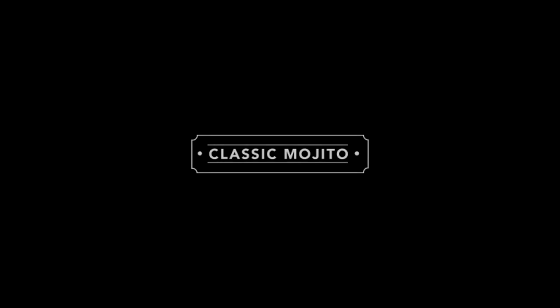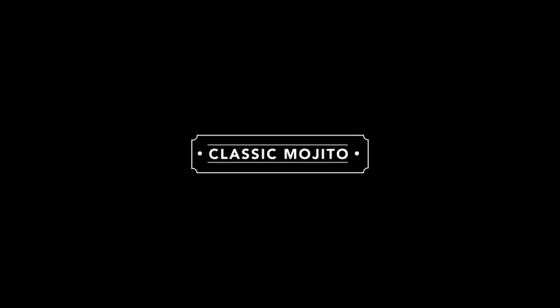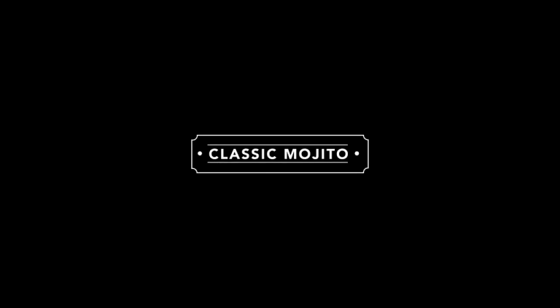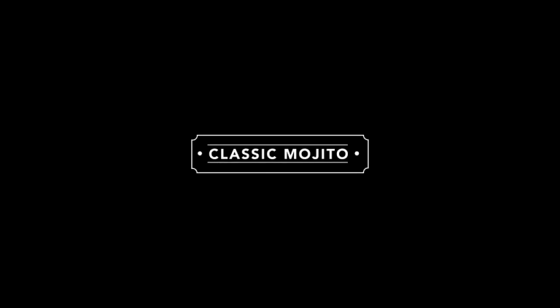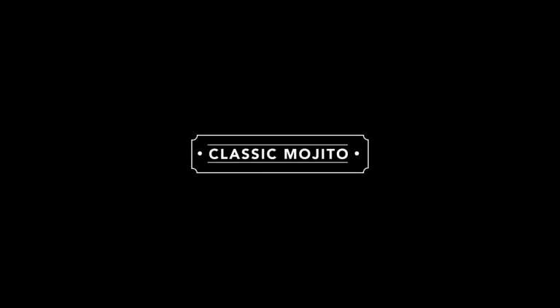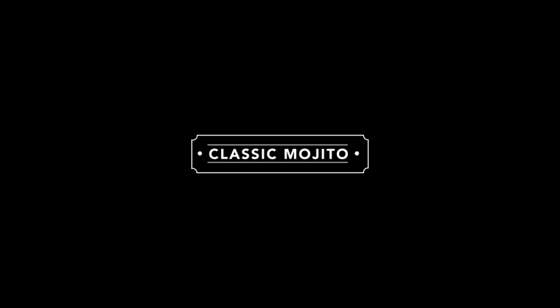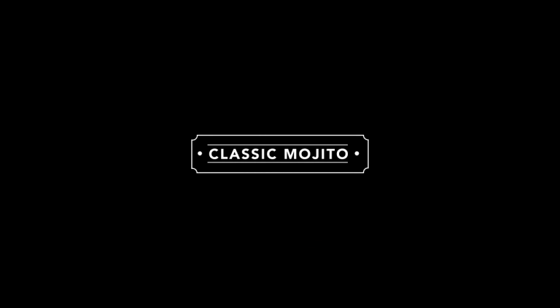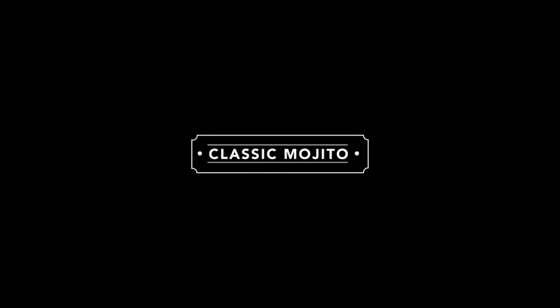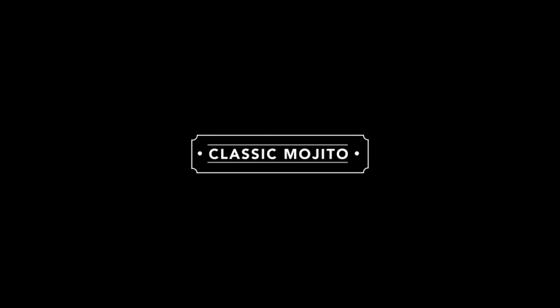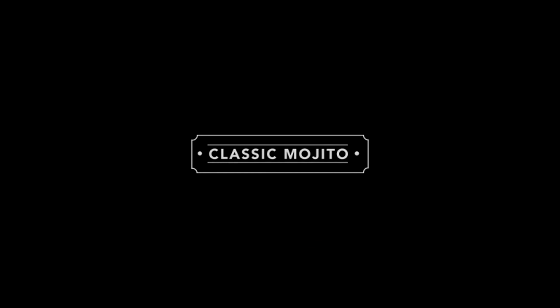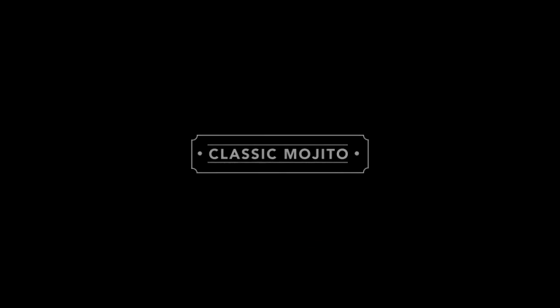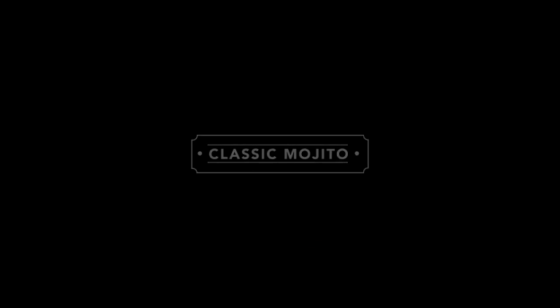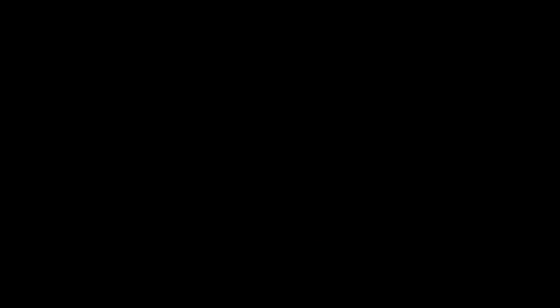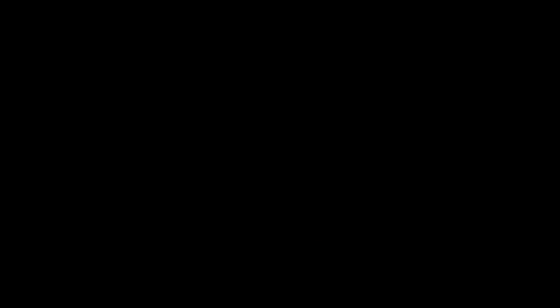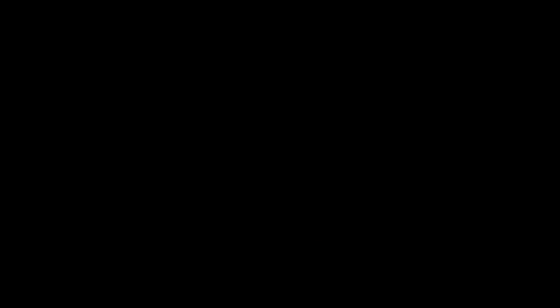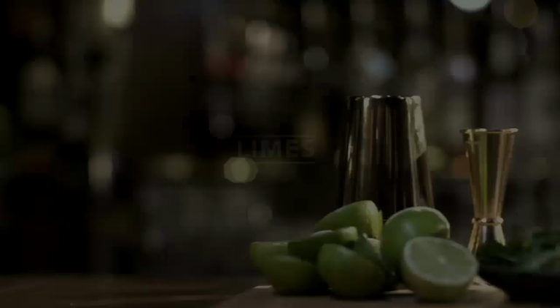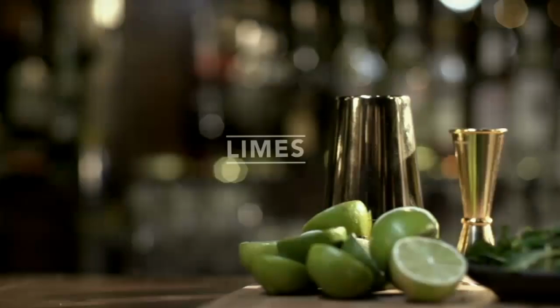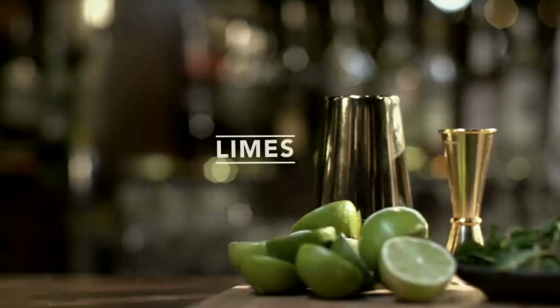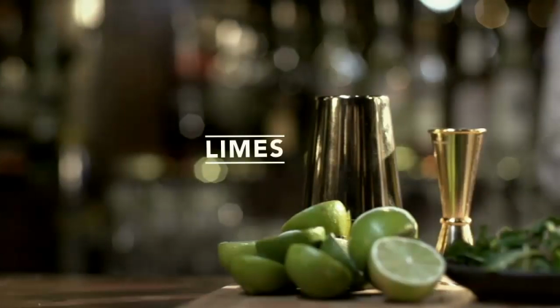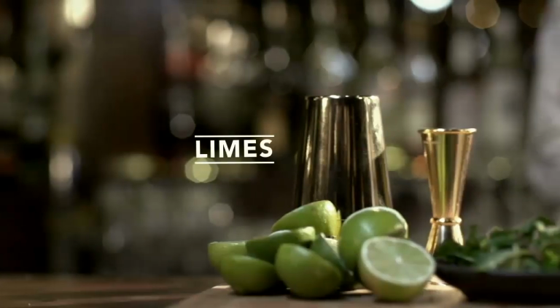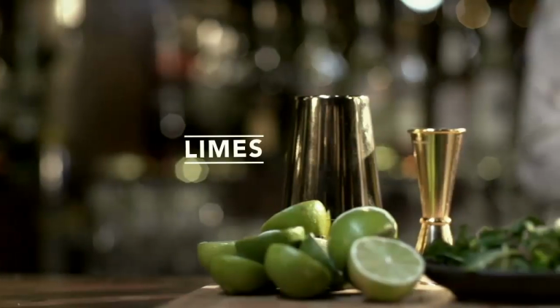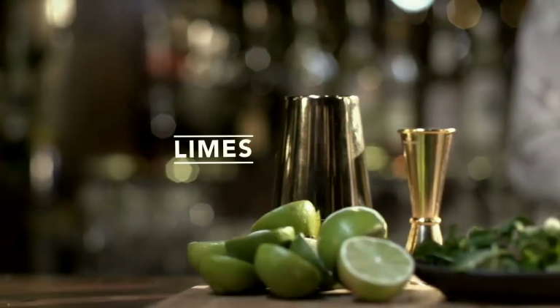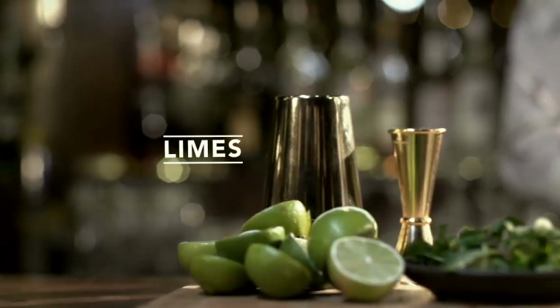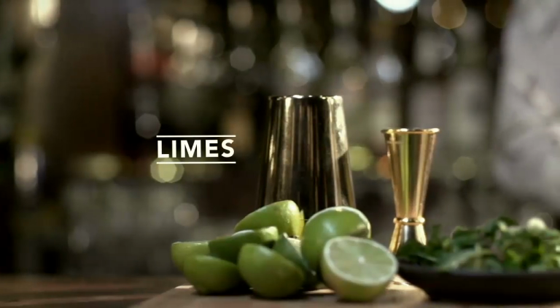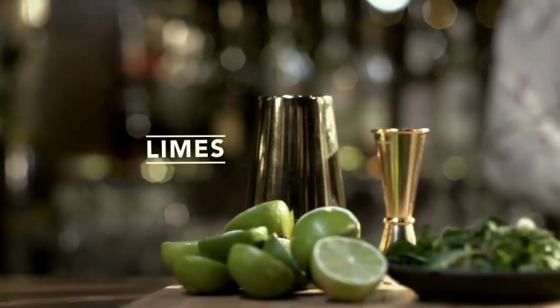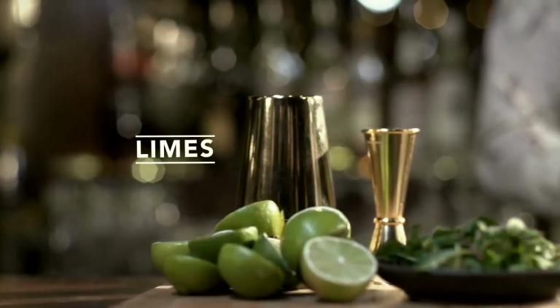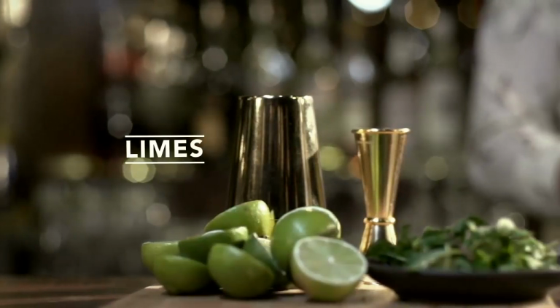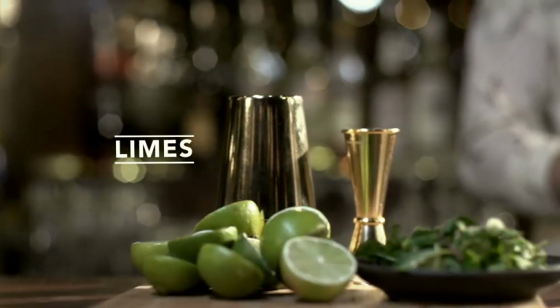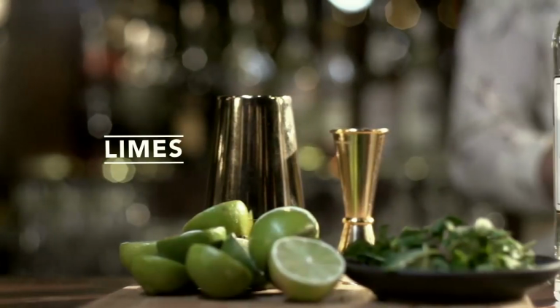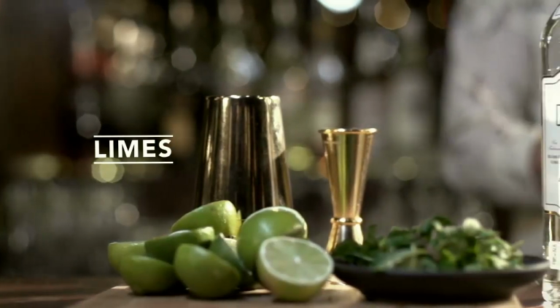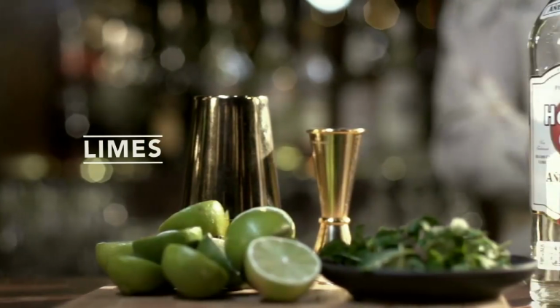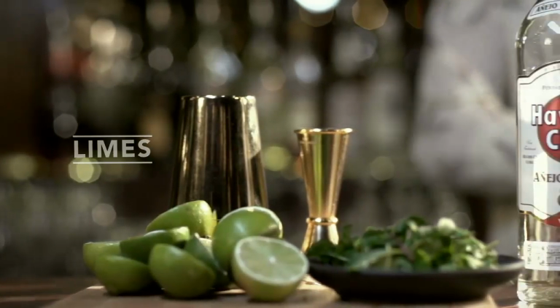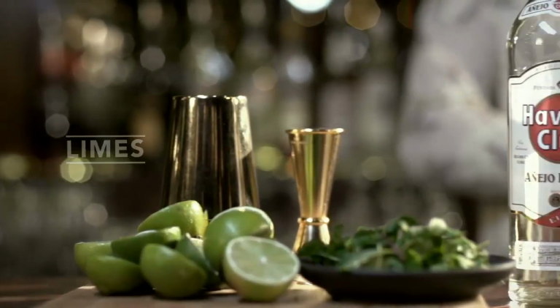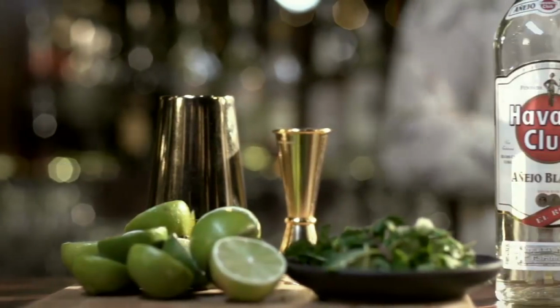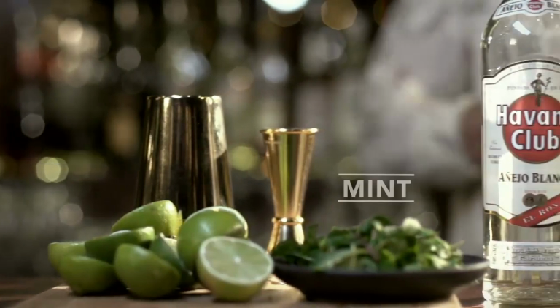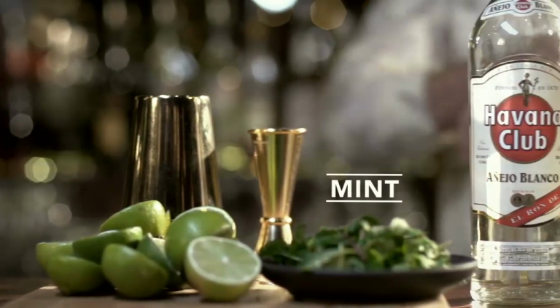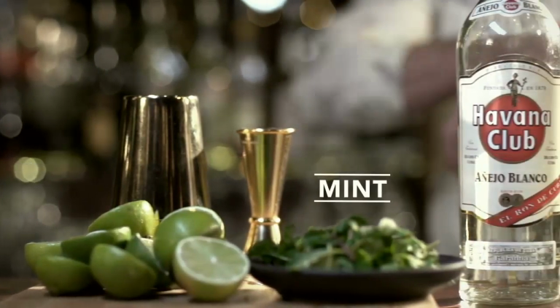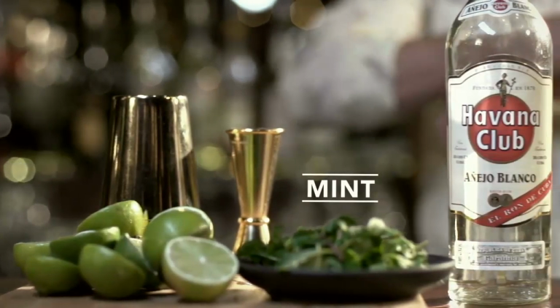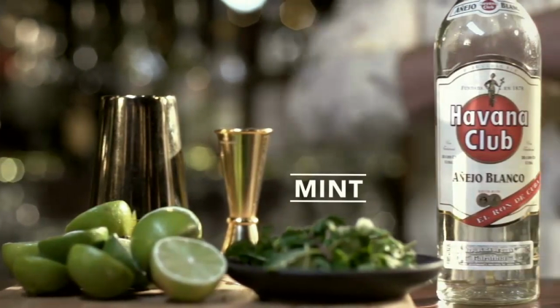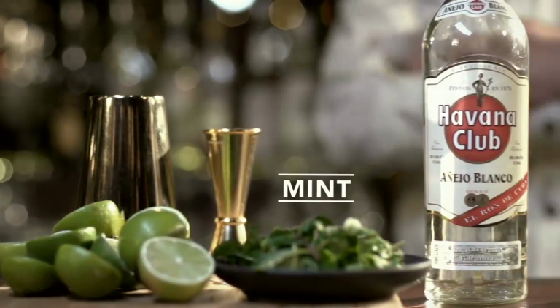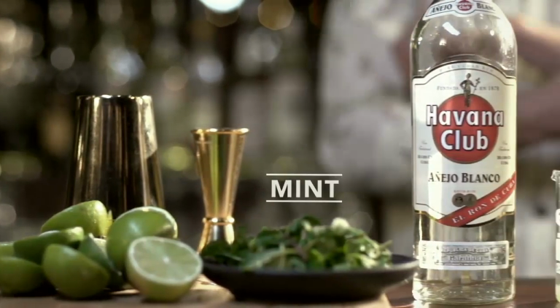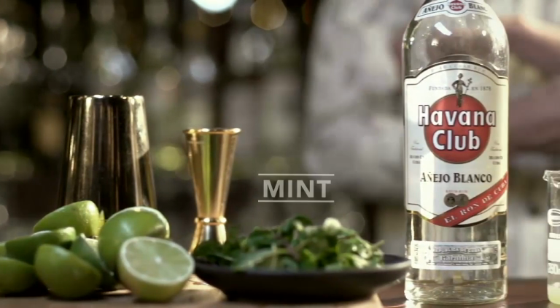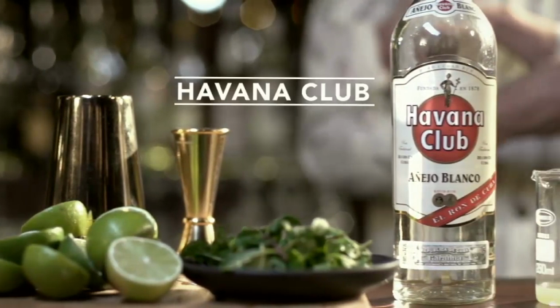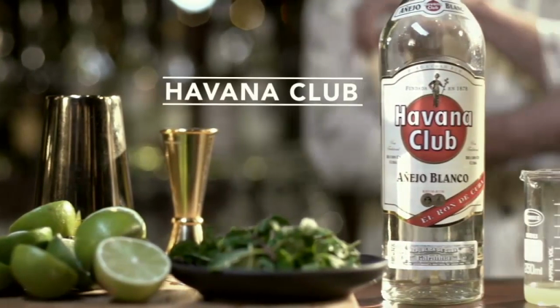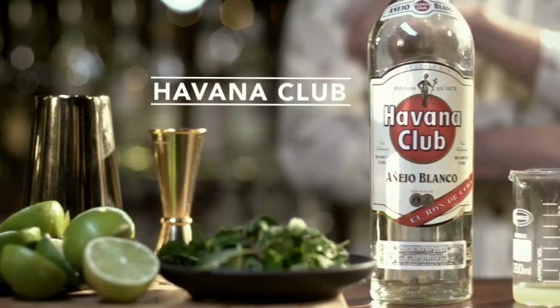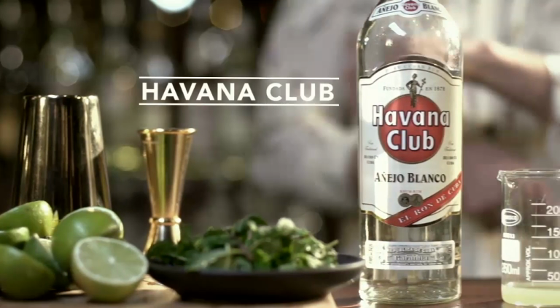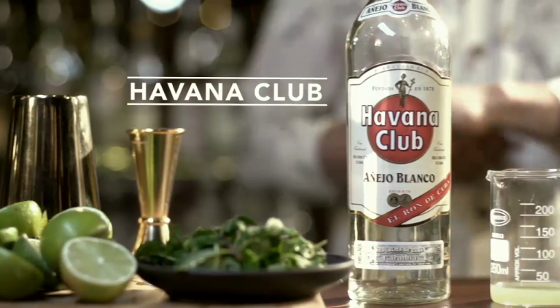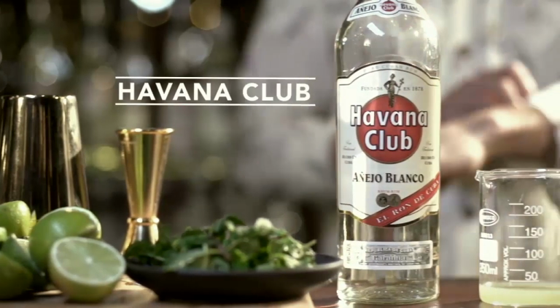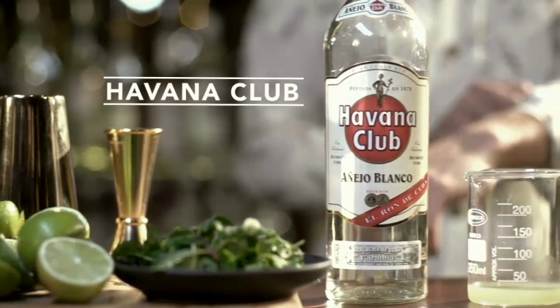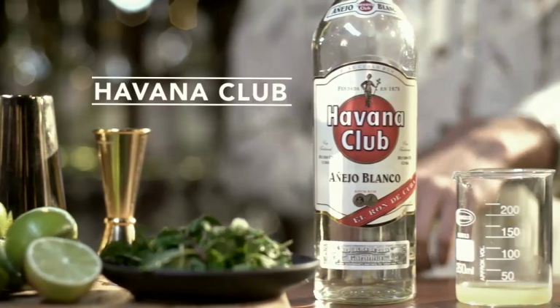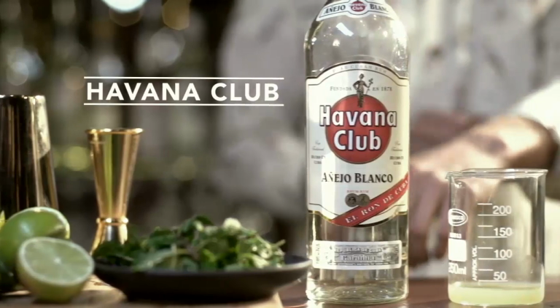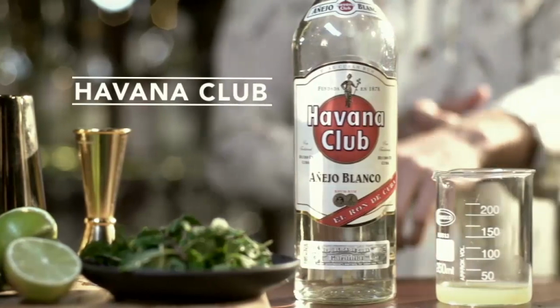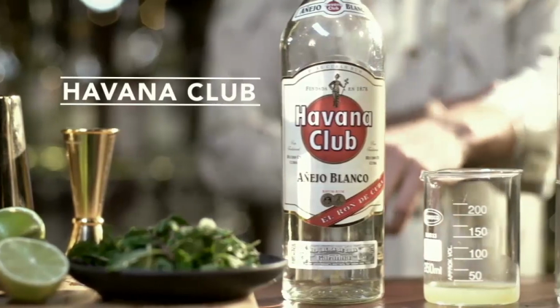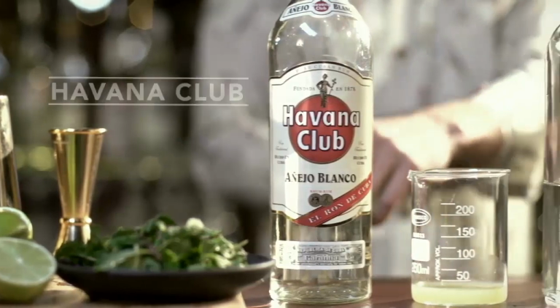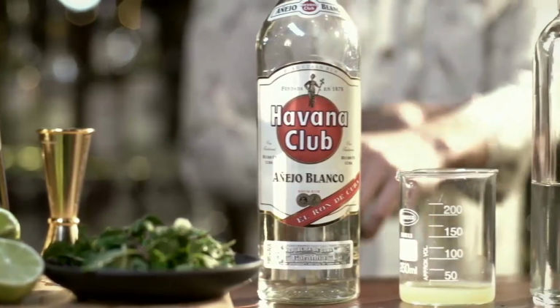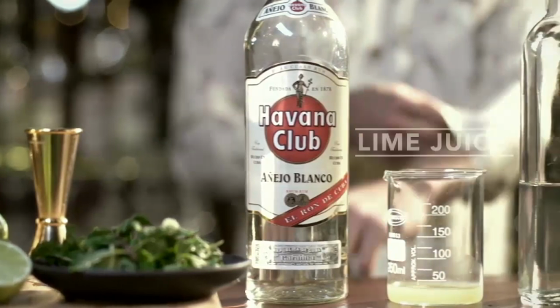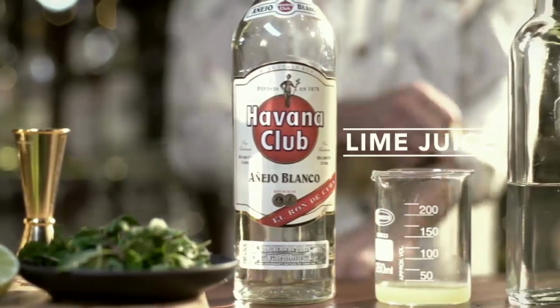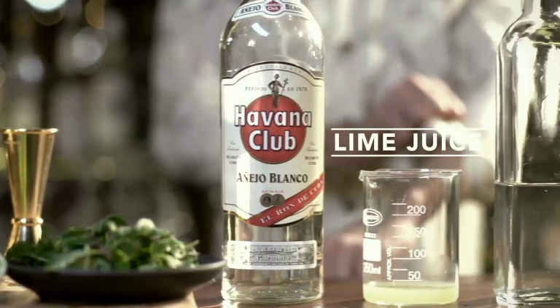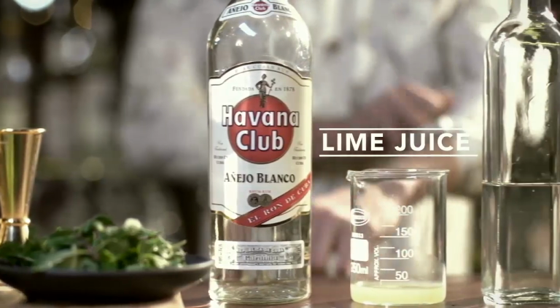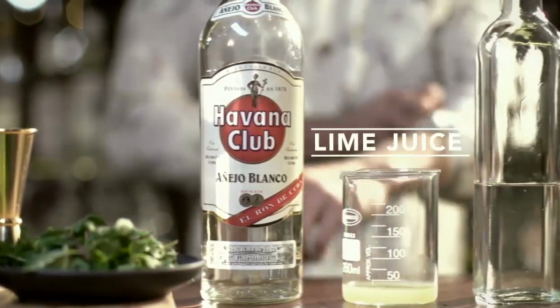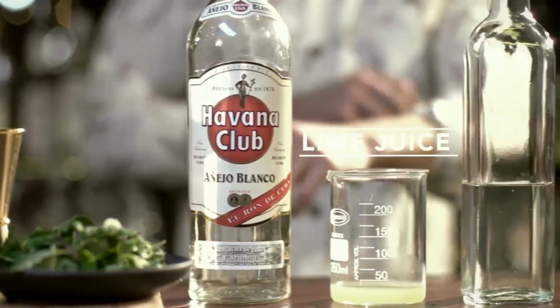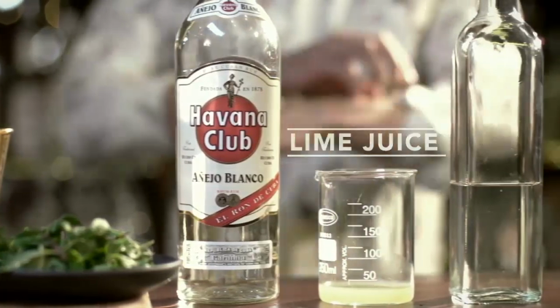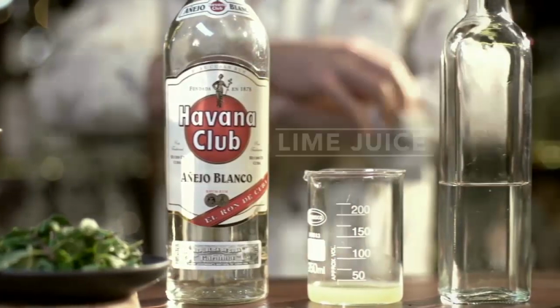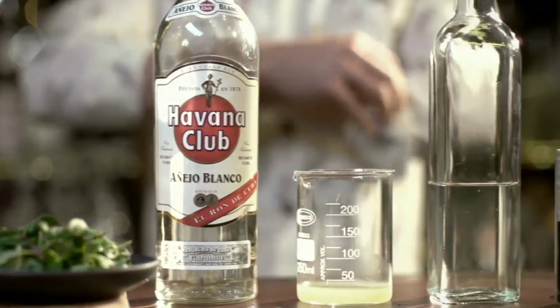Classic Mojito. Say hello to my little friend, the original gangster, the Classic Mojito.